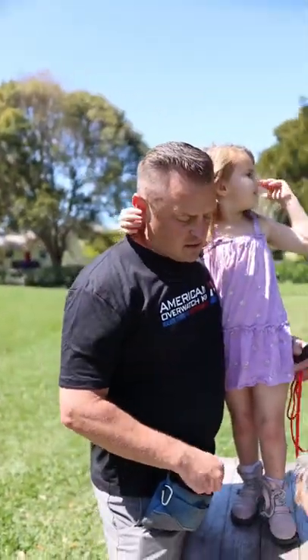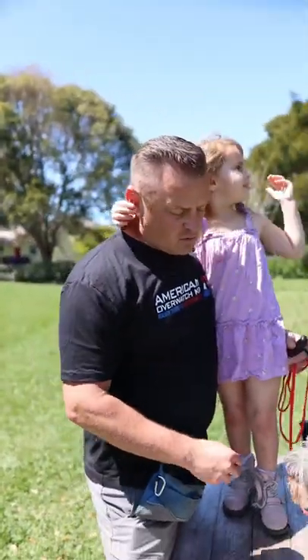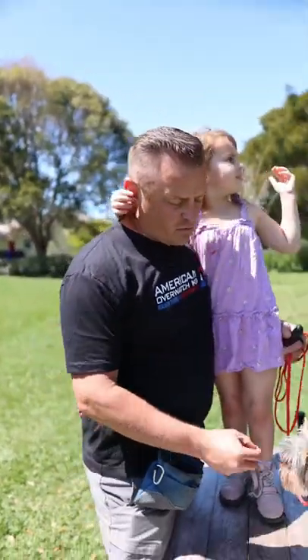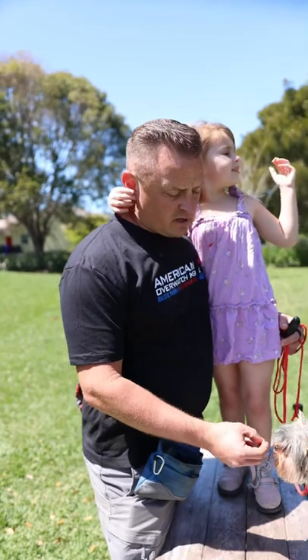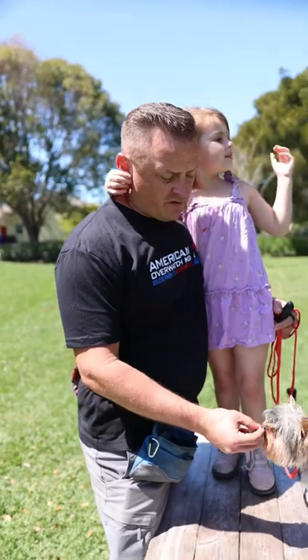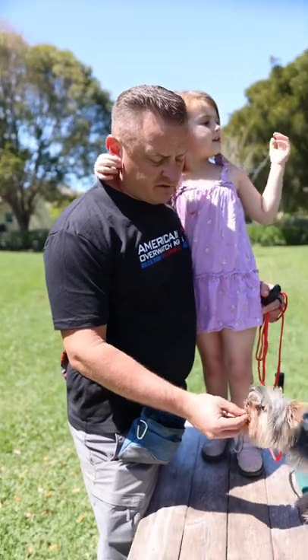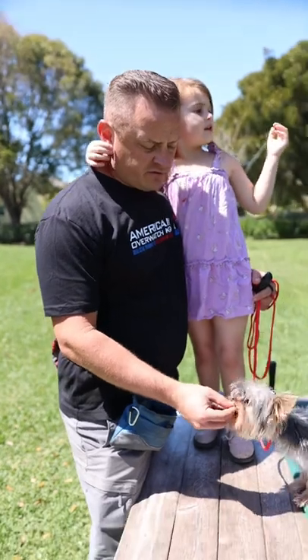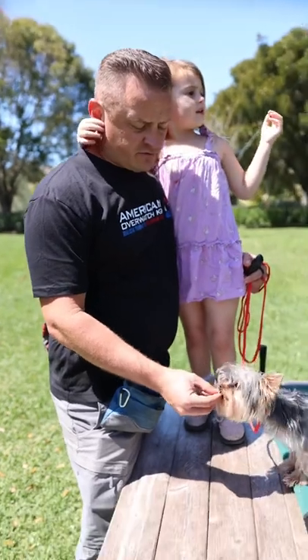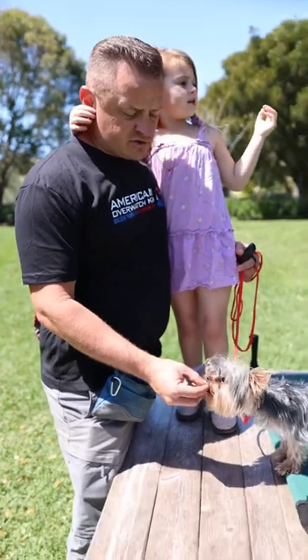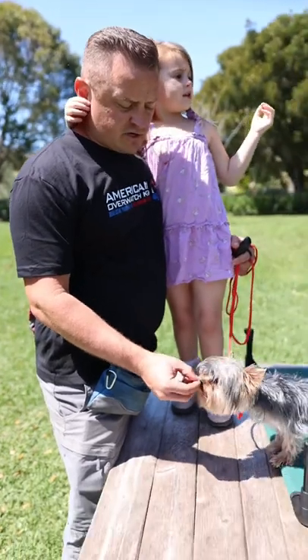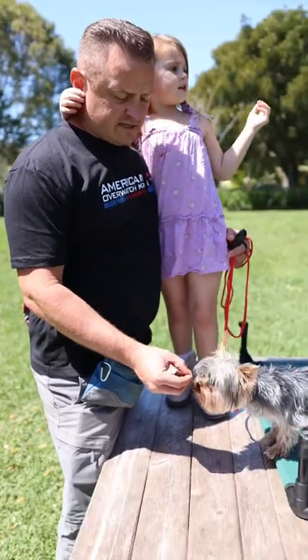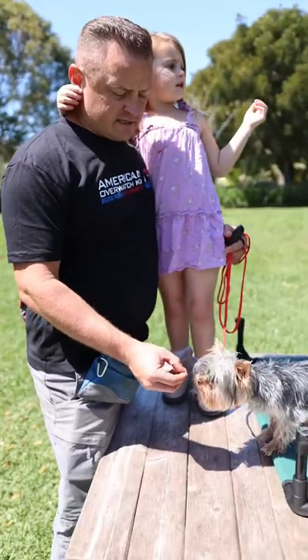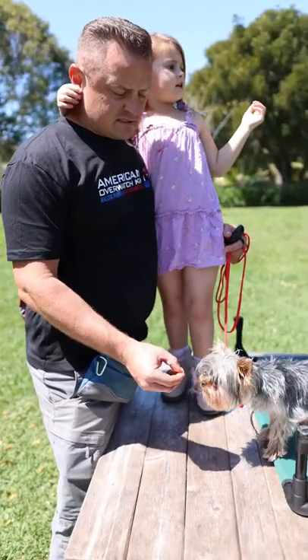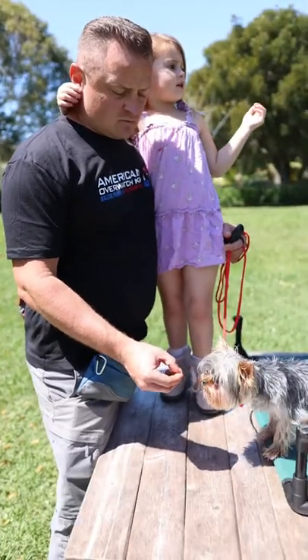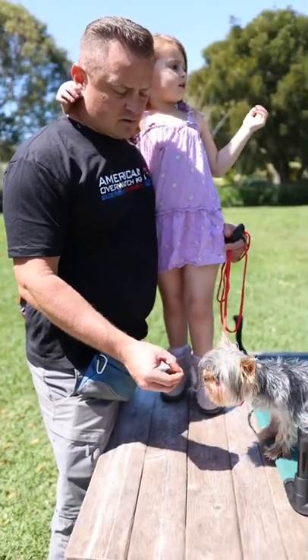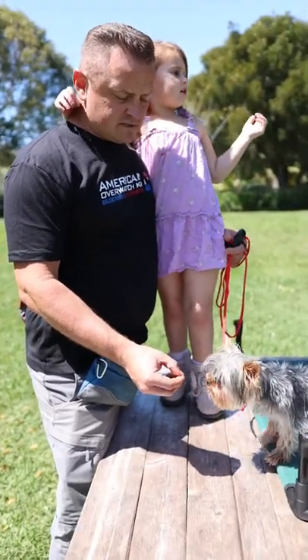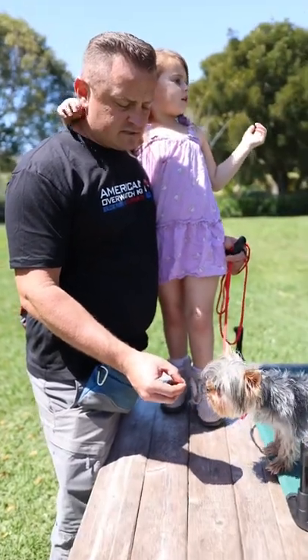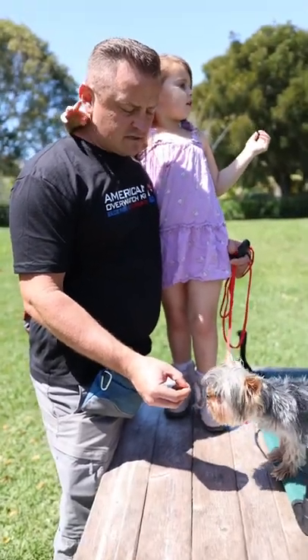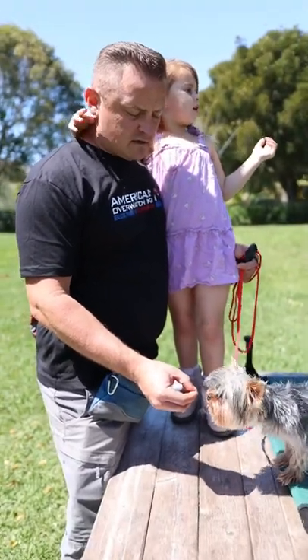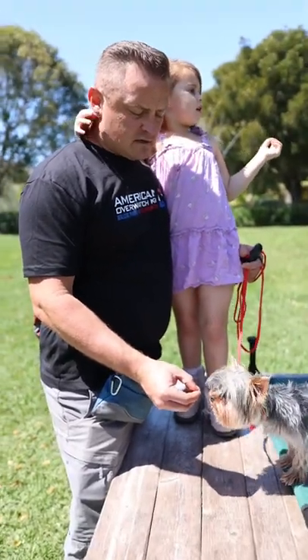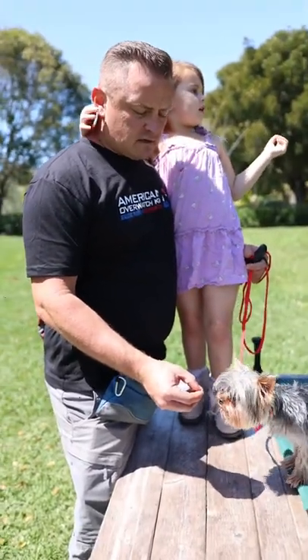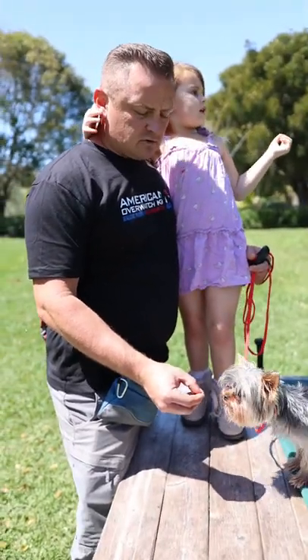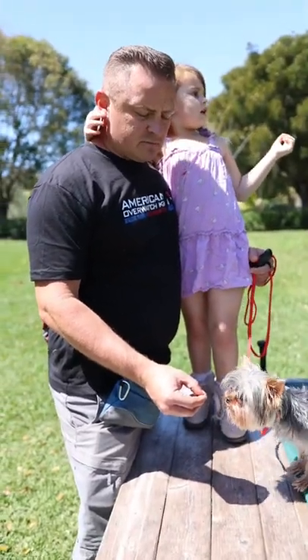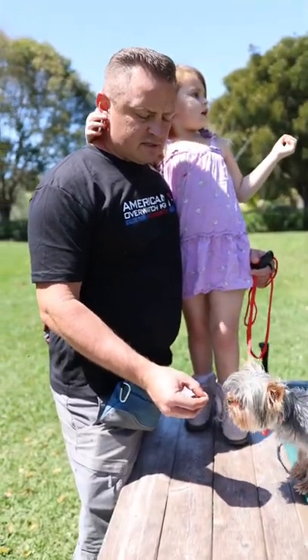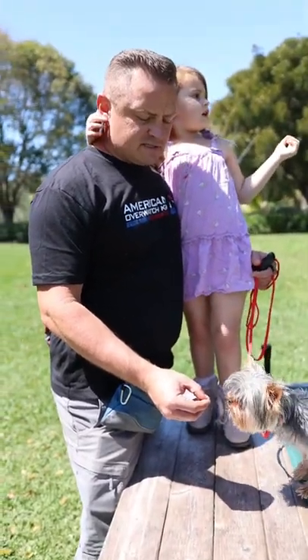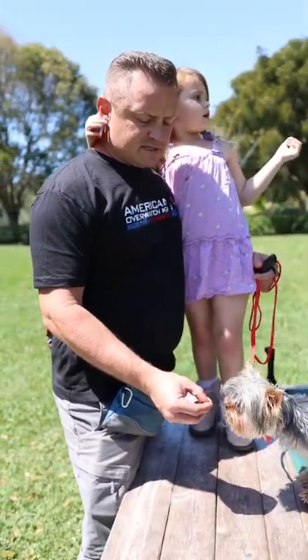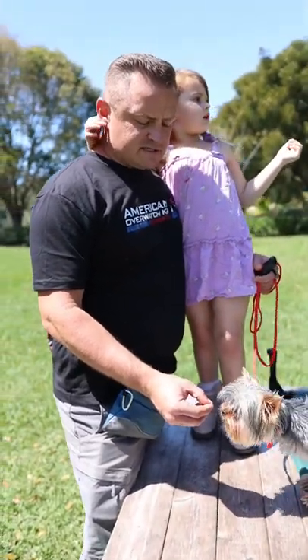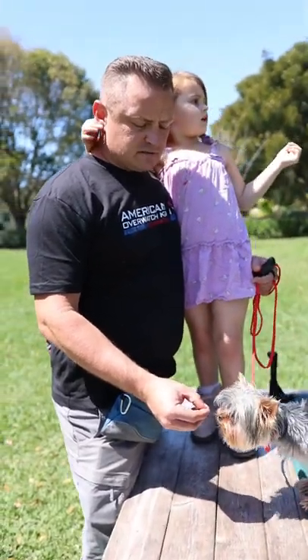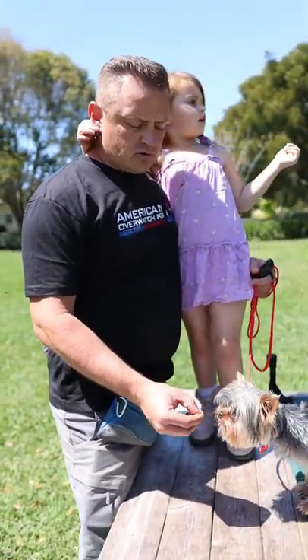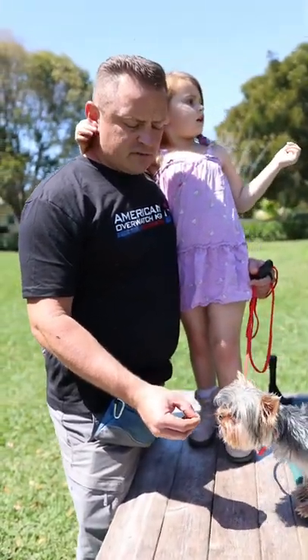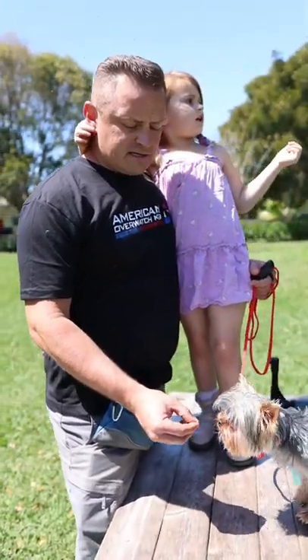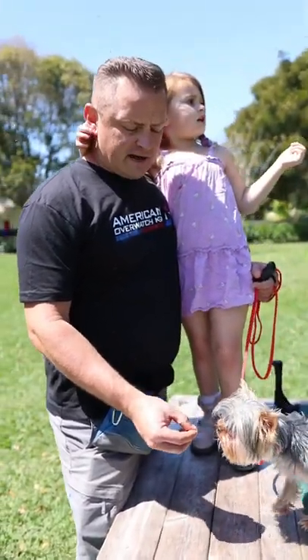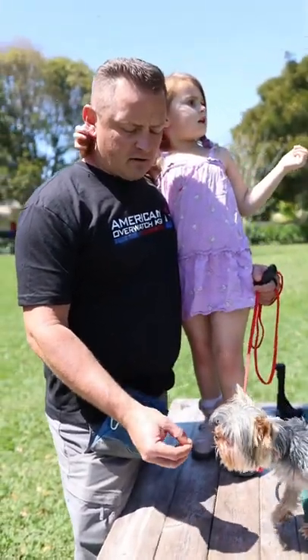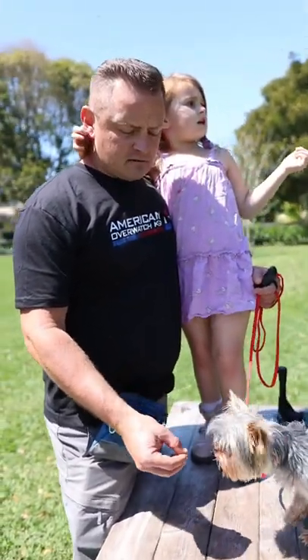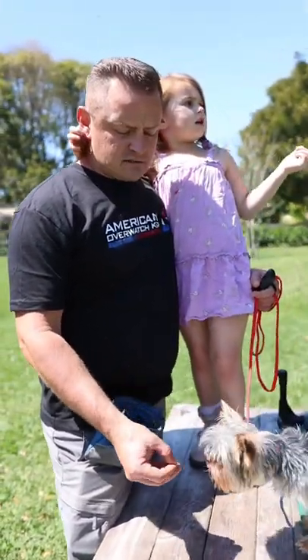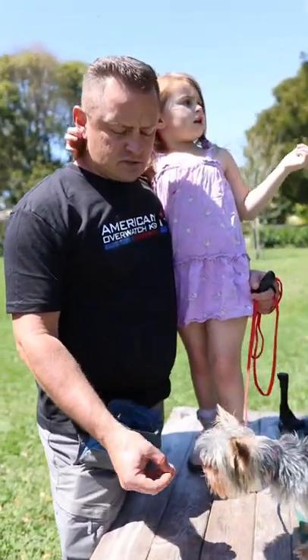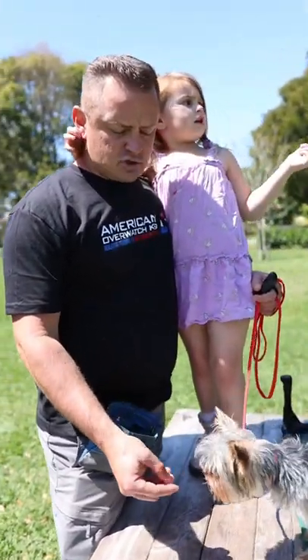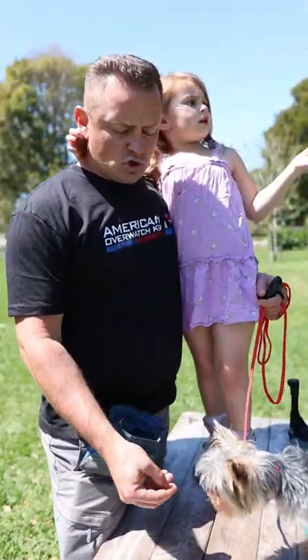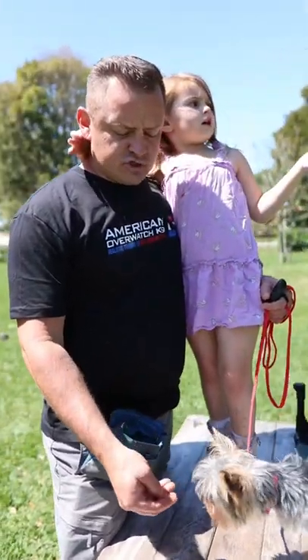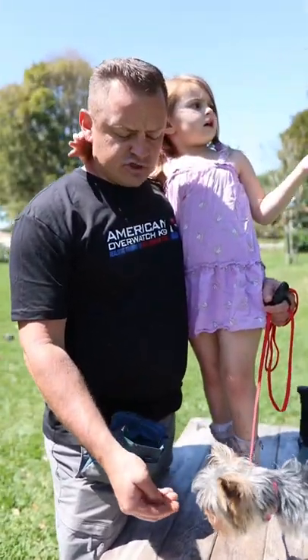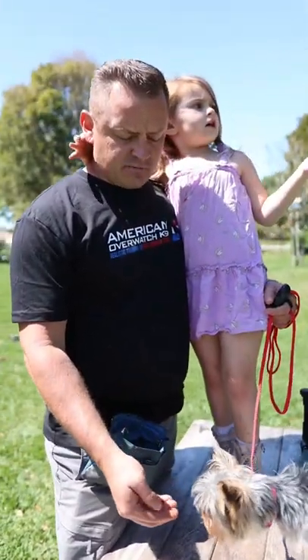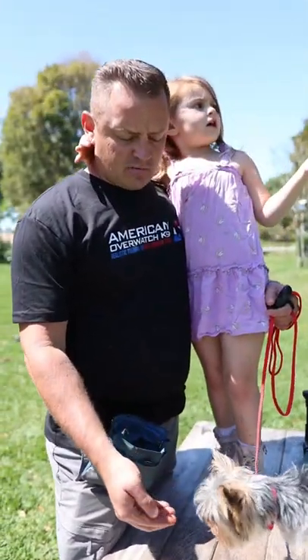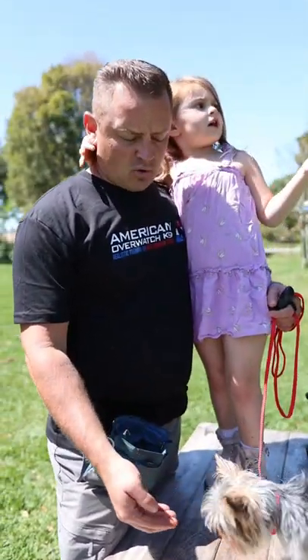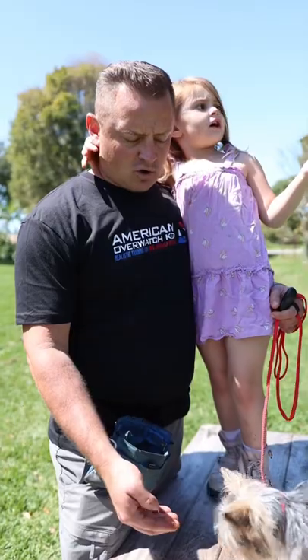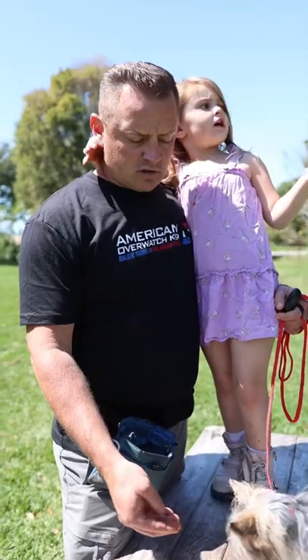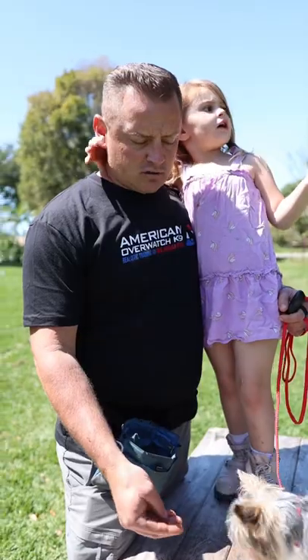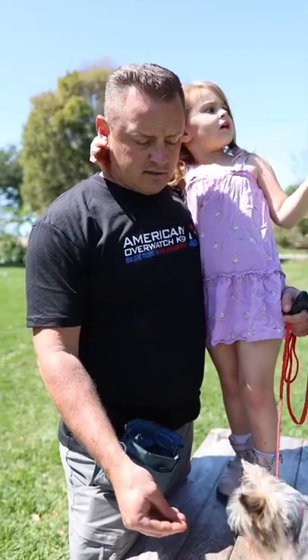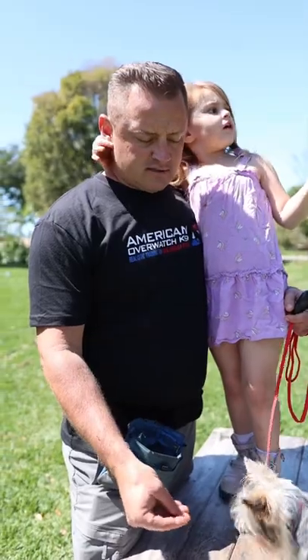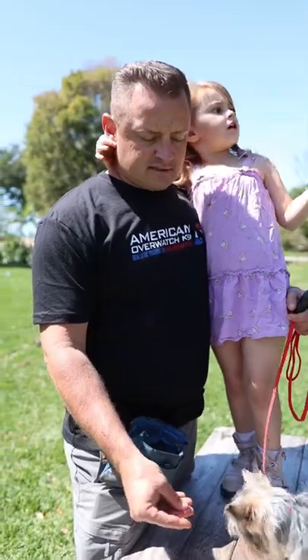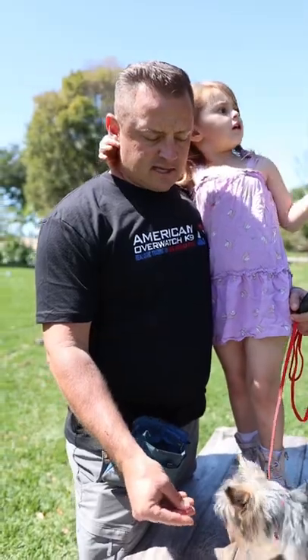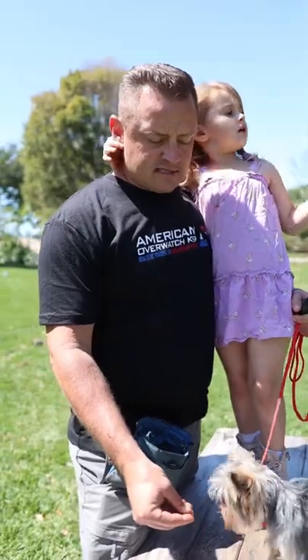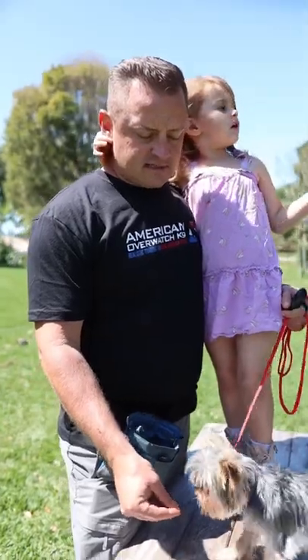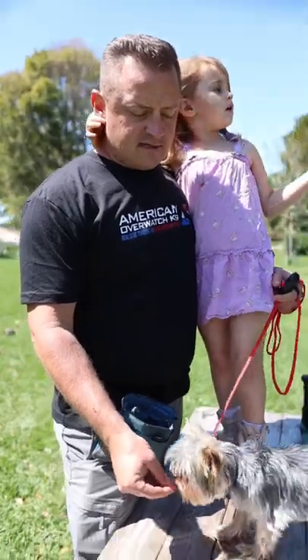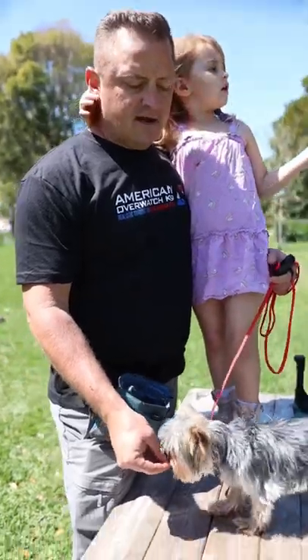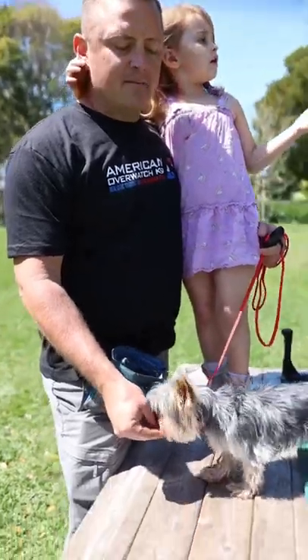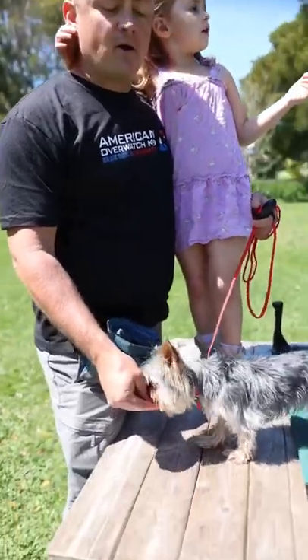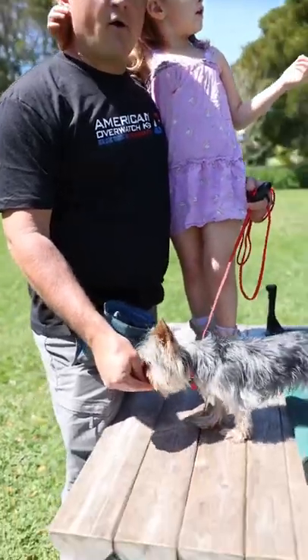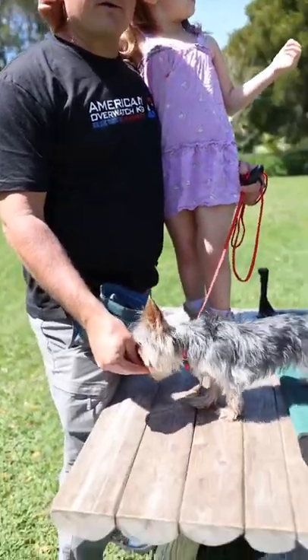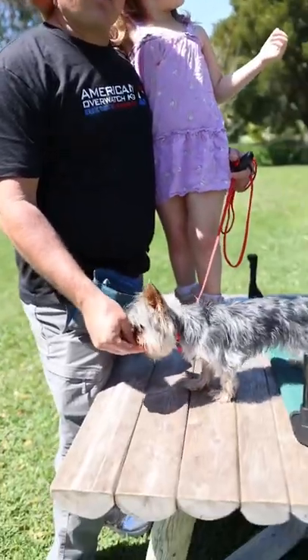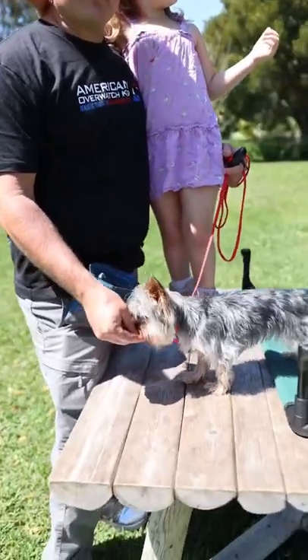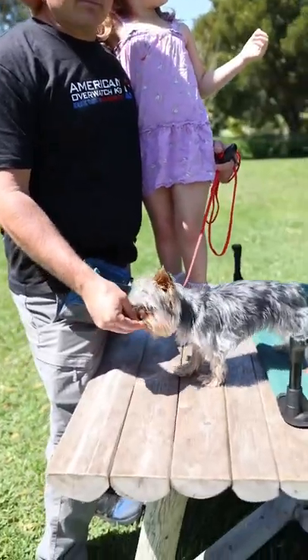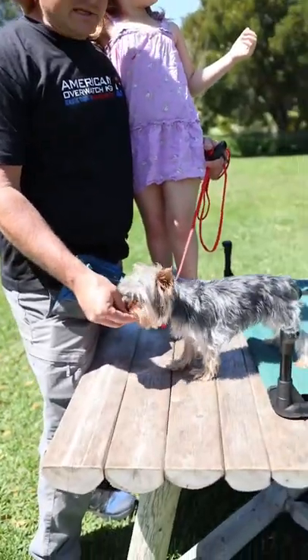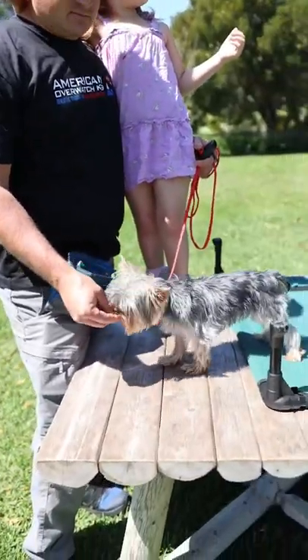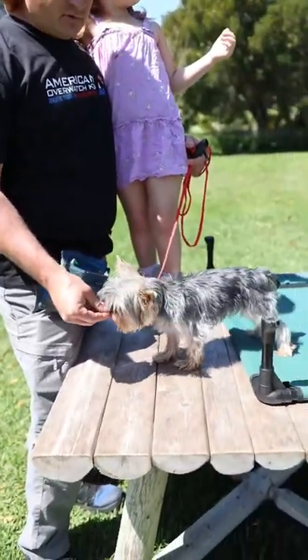What we covered in the first training lesson was a little bit of sits, a little bit of downs, charging up the mark, and coming on and off the place board.